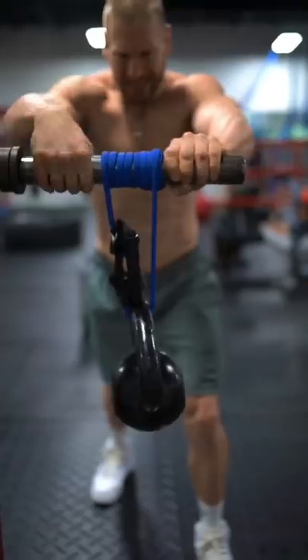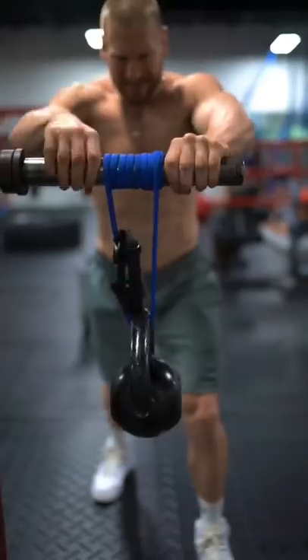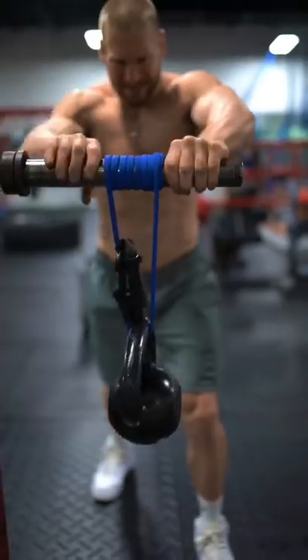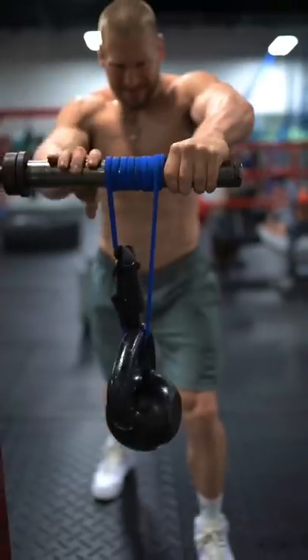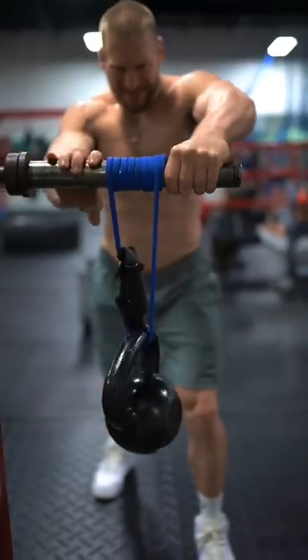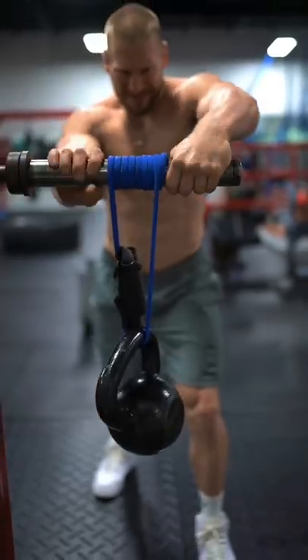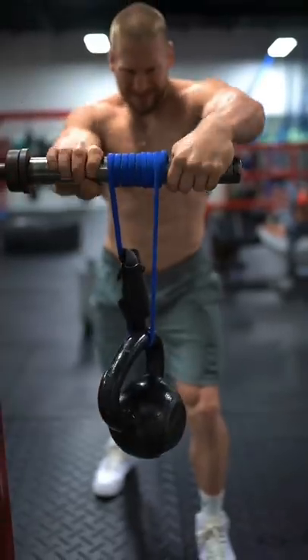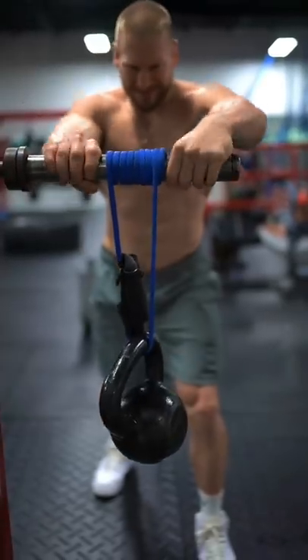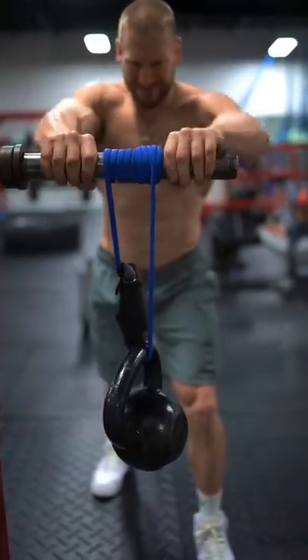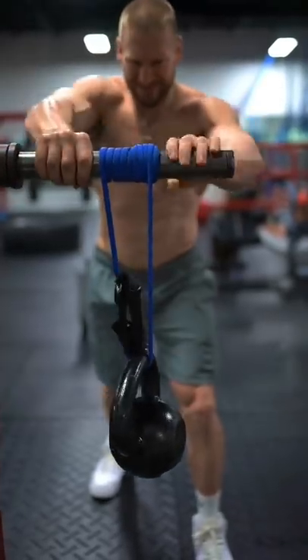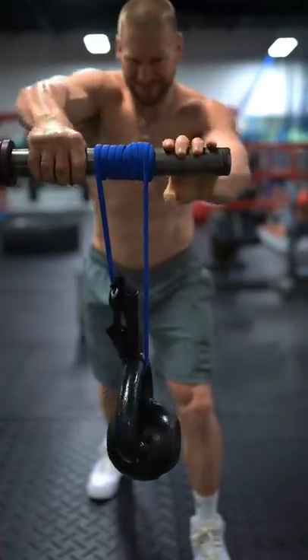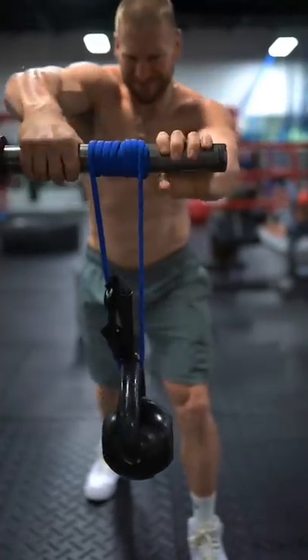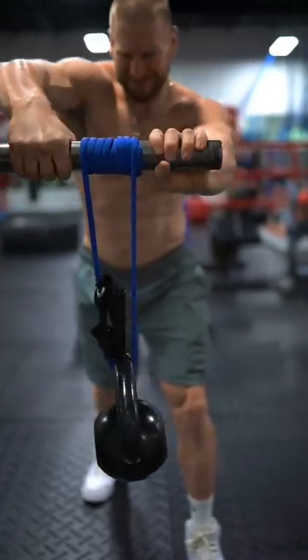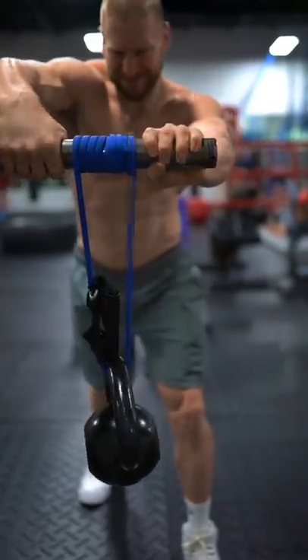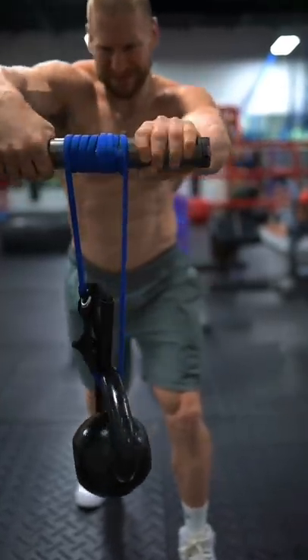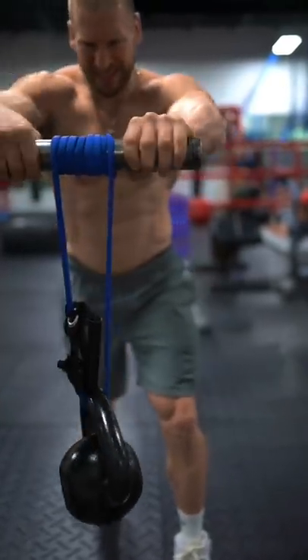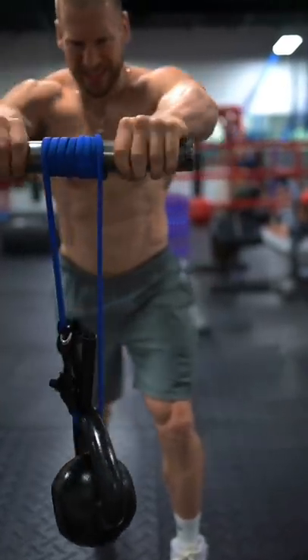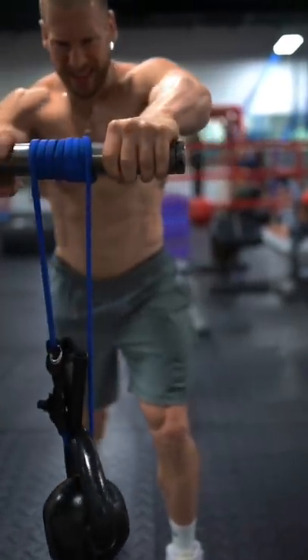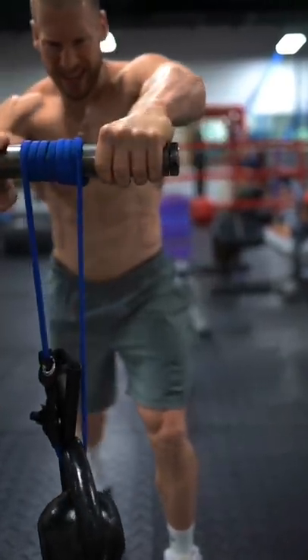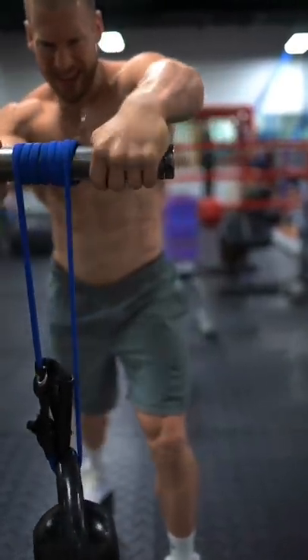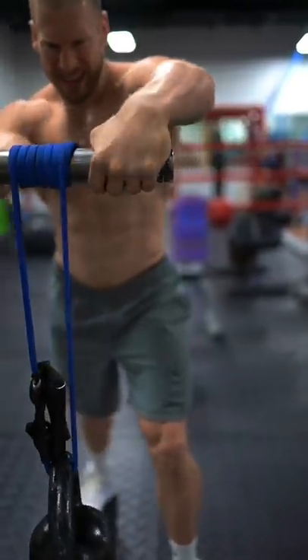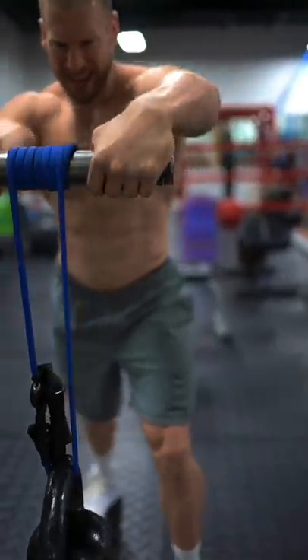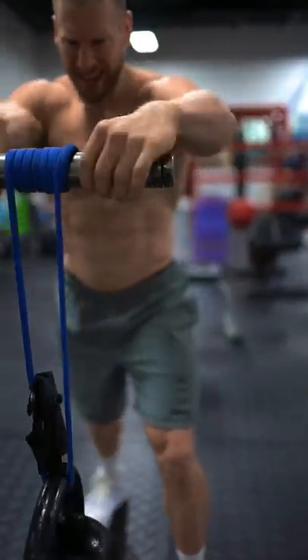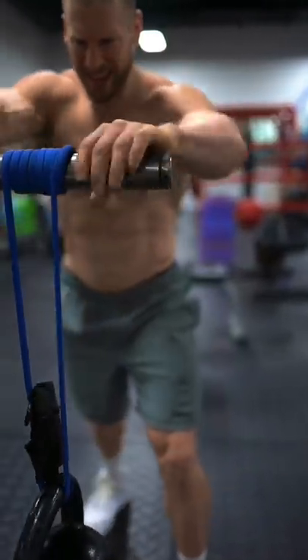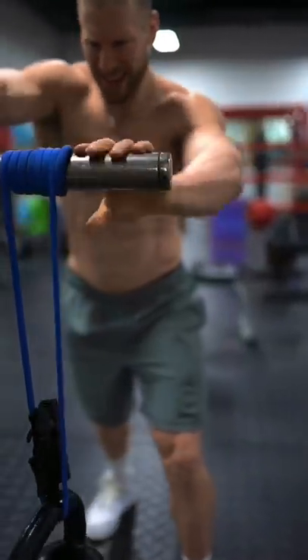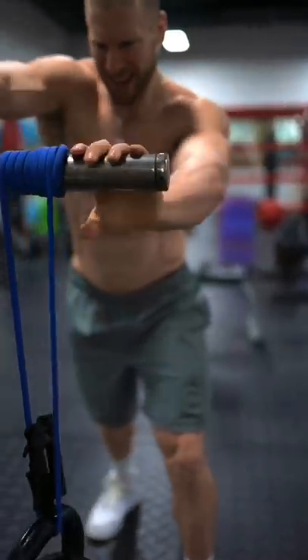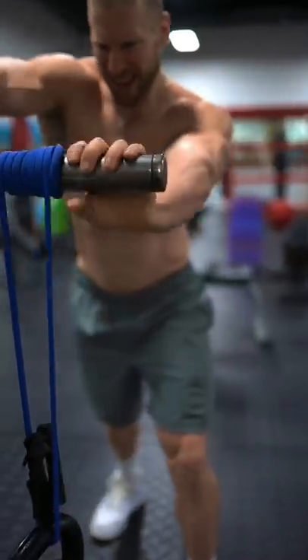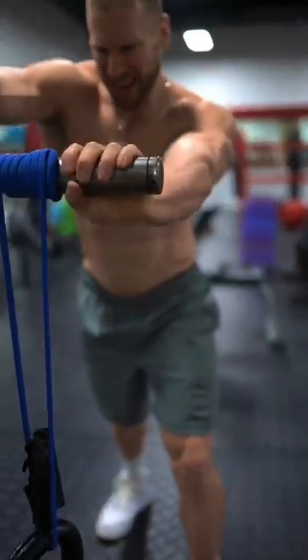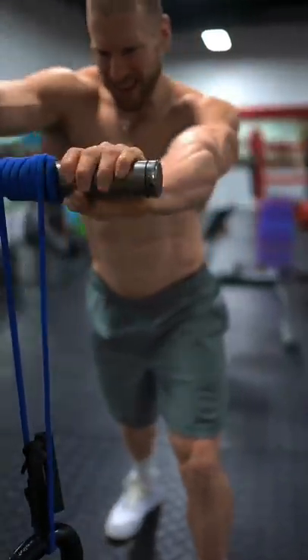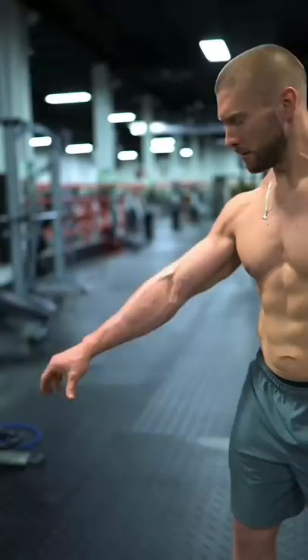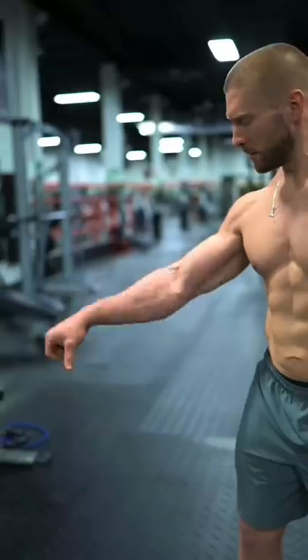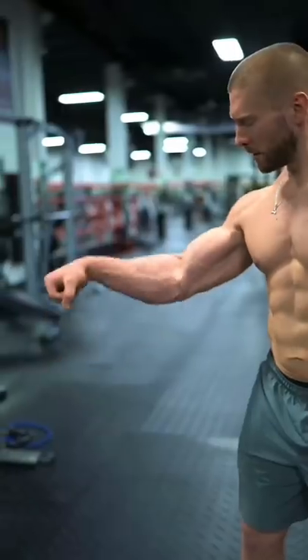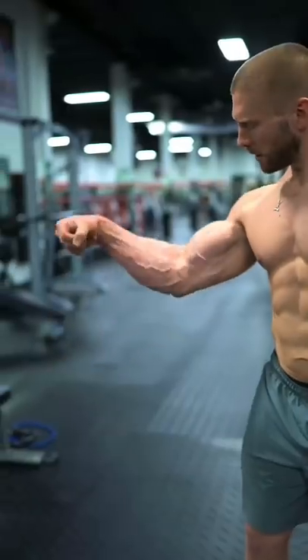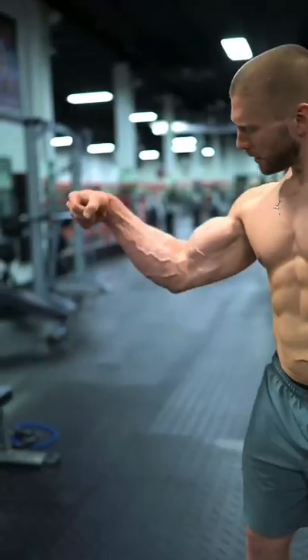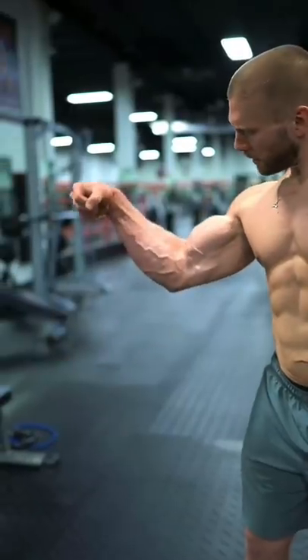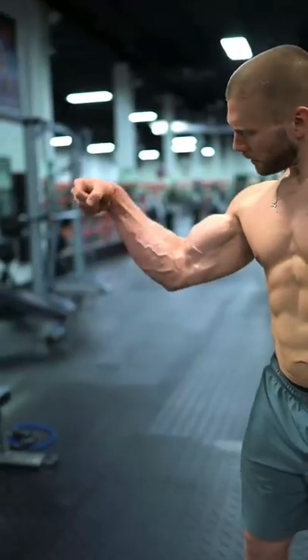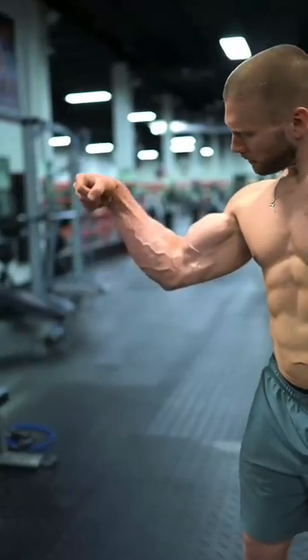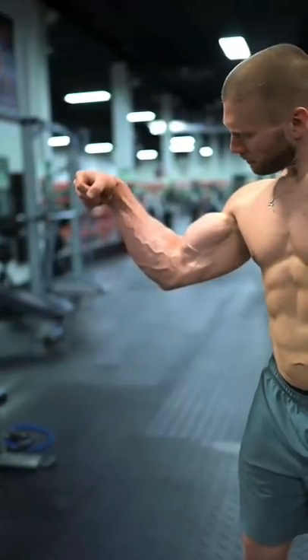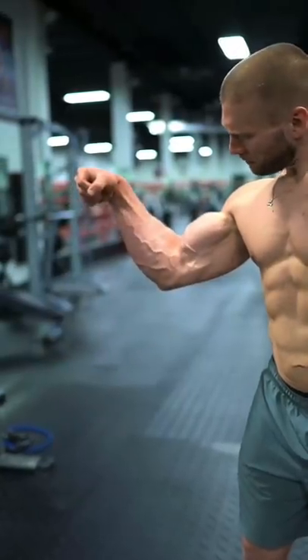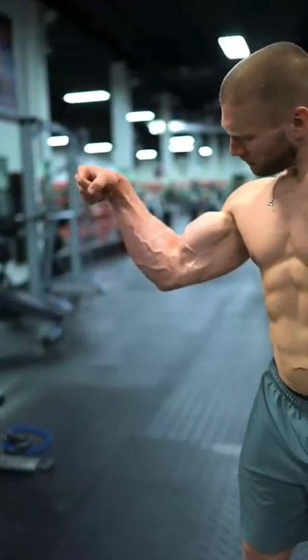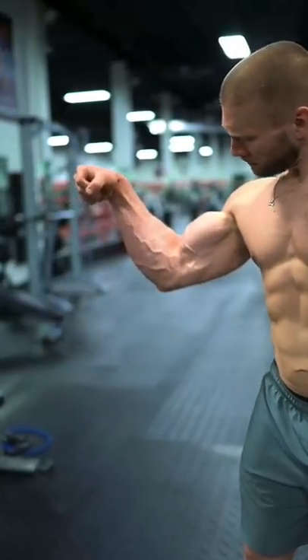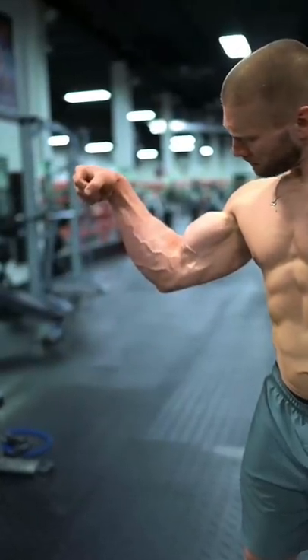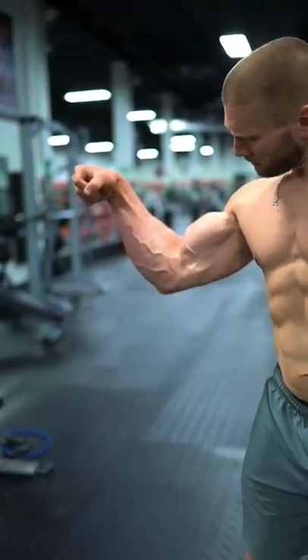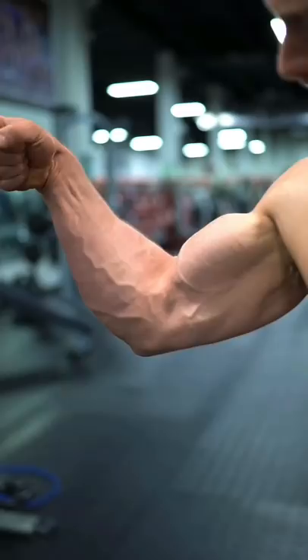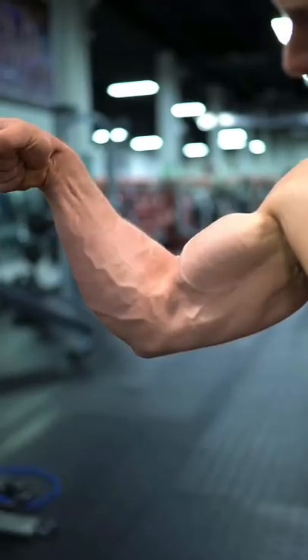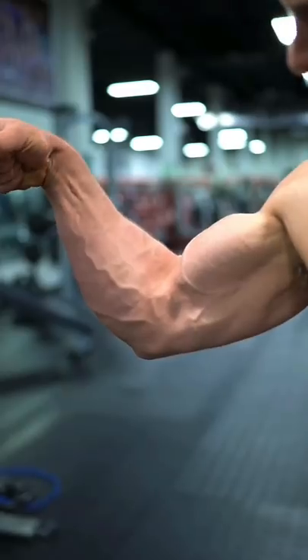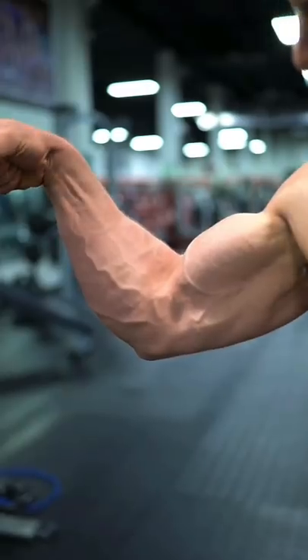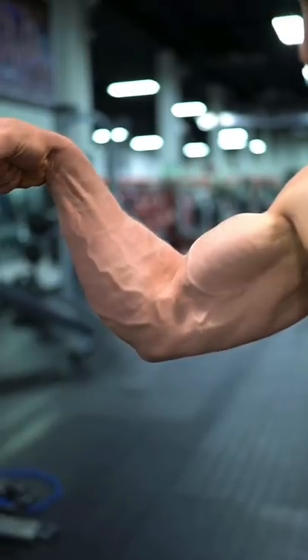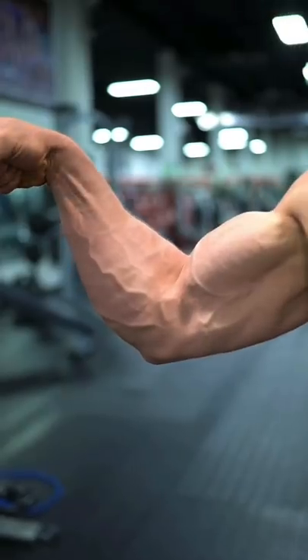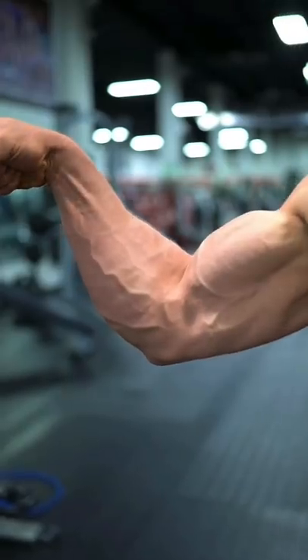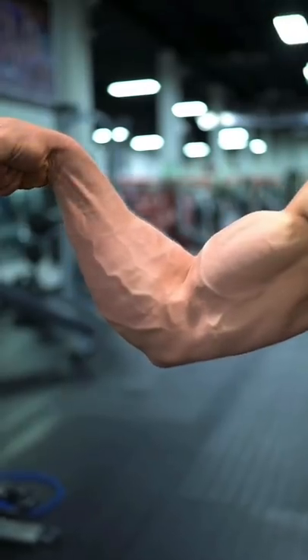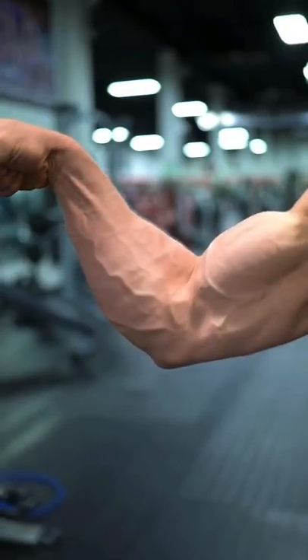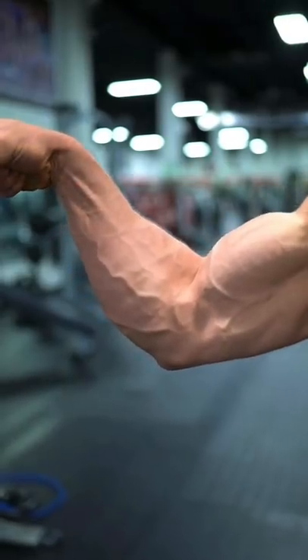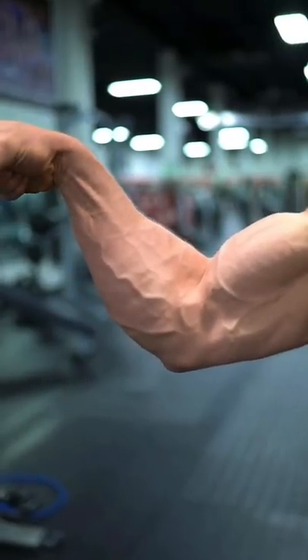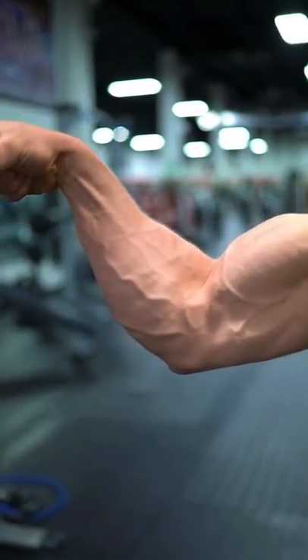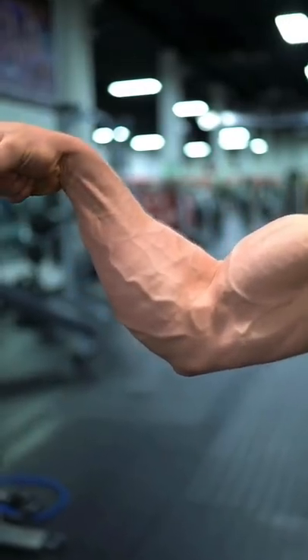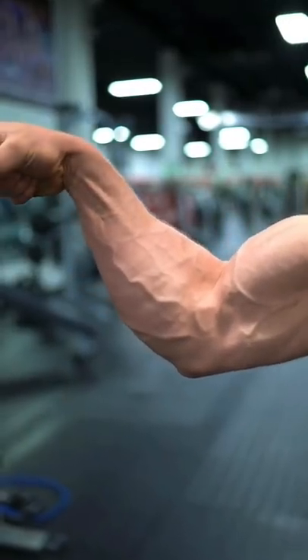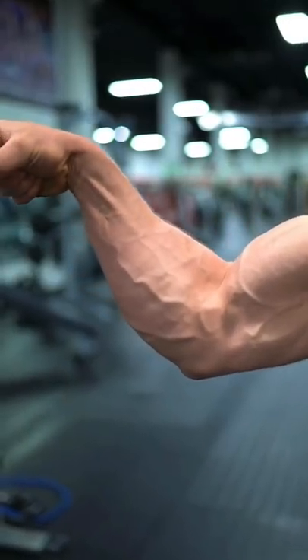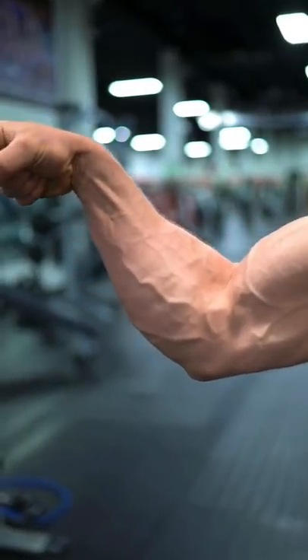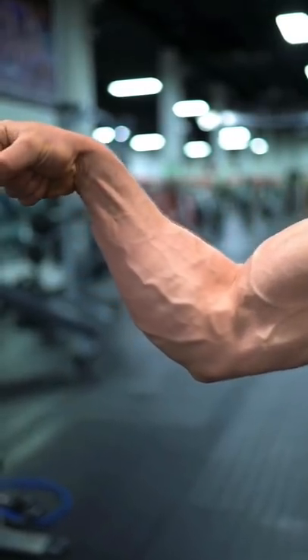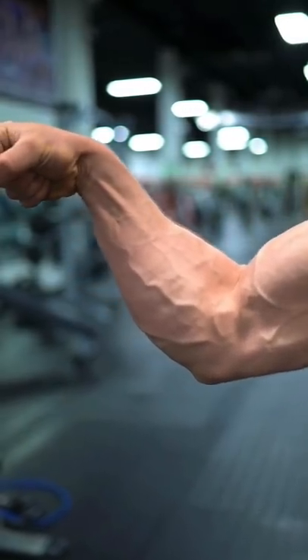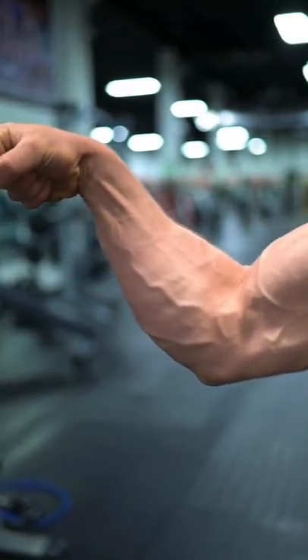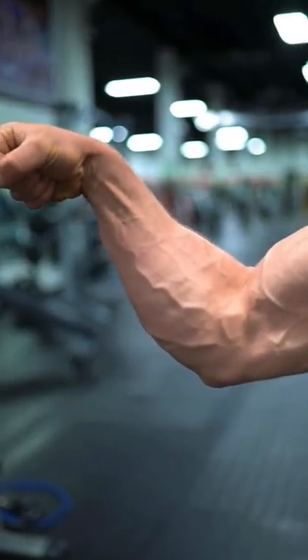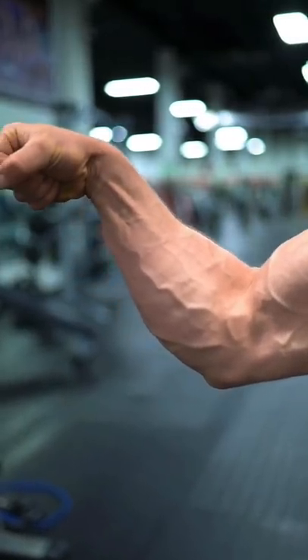Here are a few of my absolute favorite methods for building massive forearms and leaving the gym with a skin-splitting pump. Give them a shot.